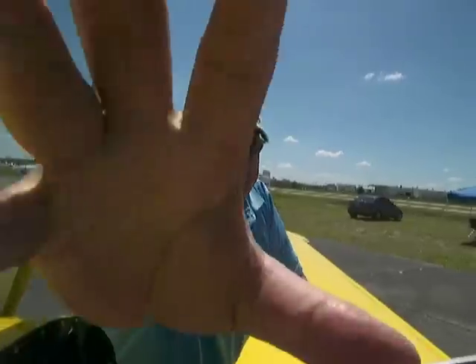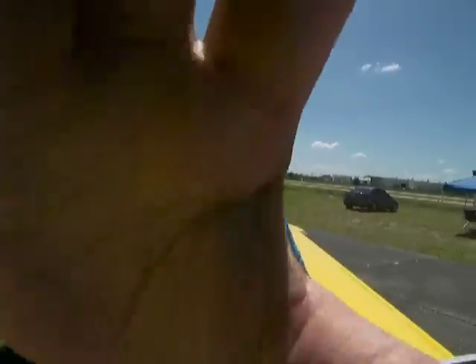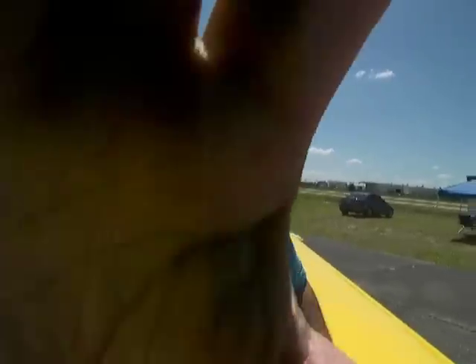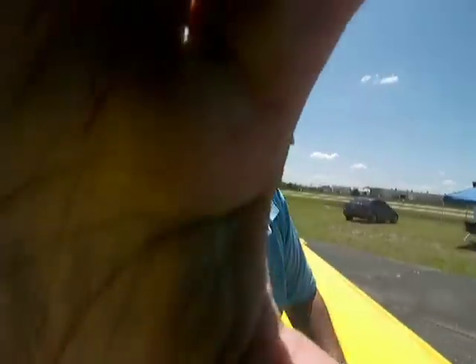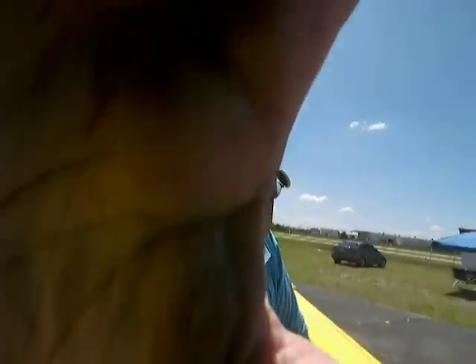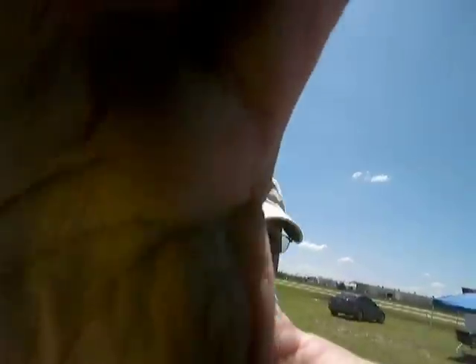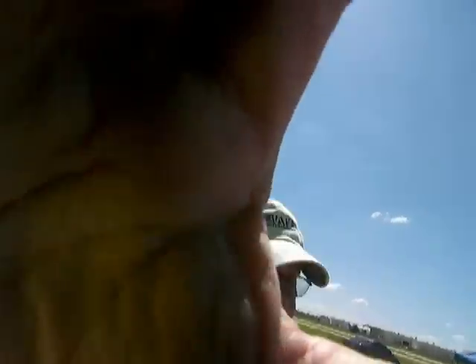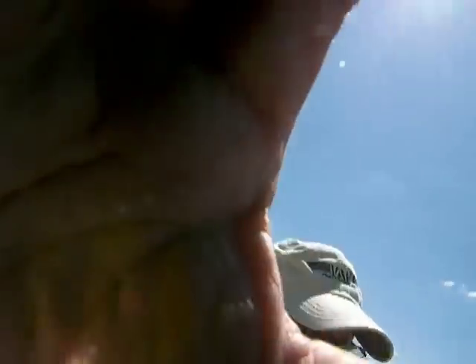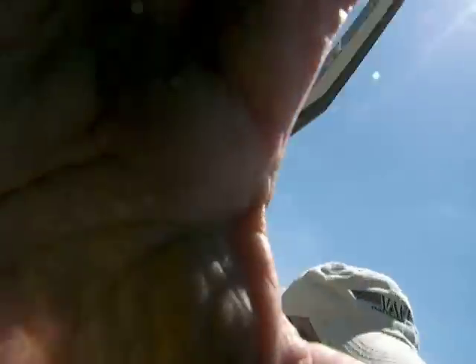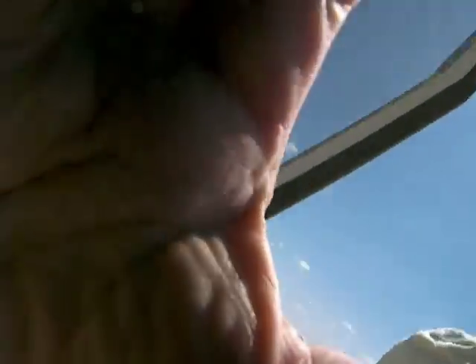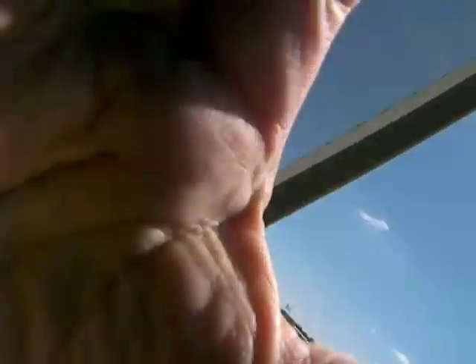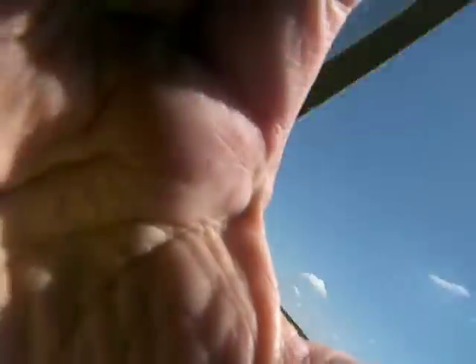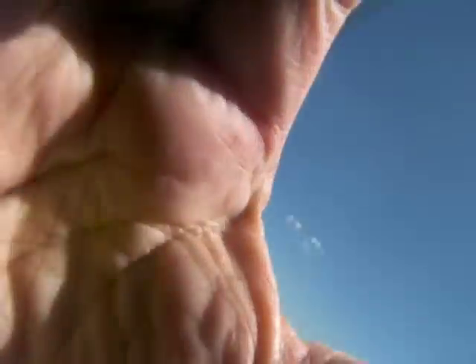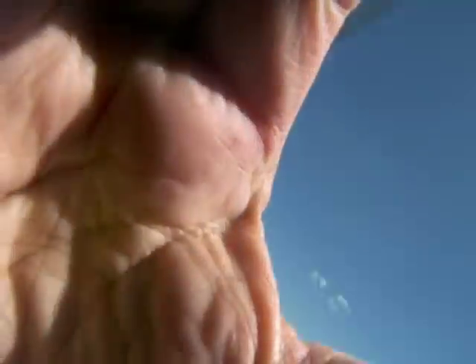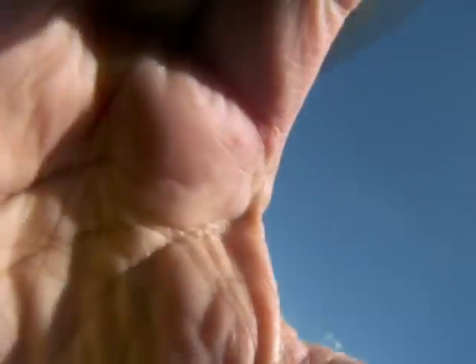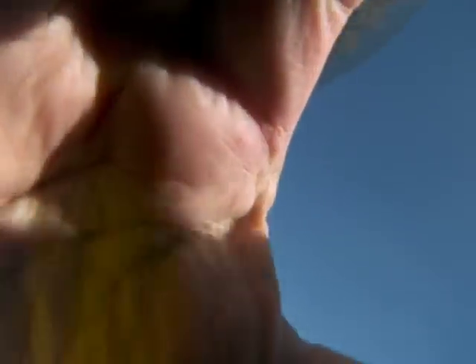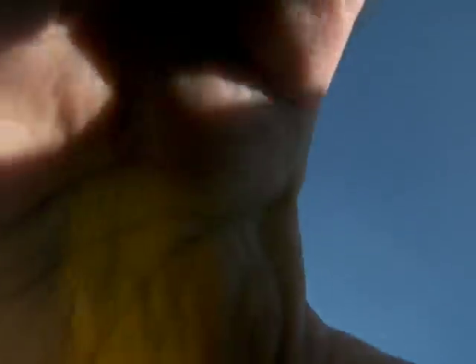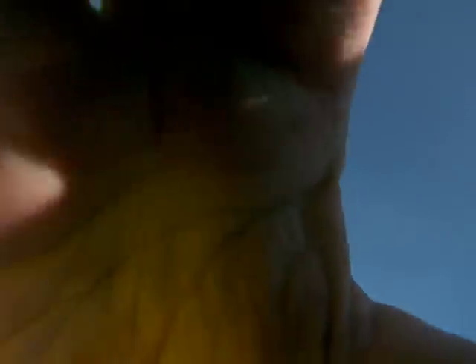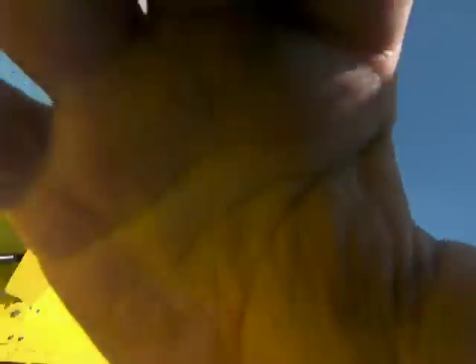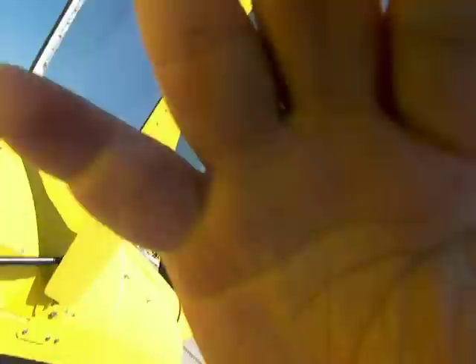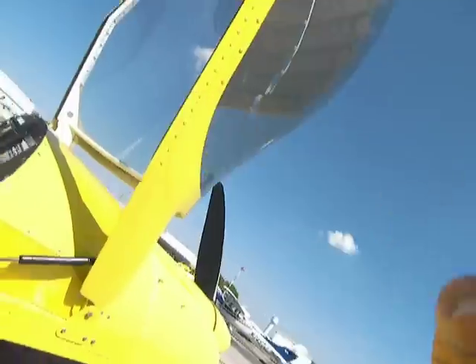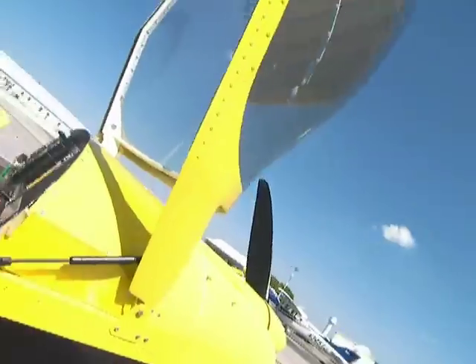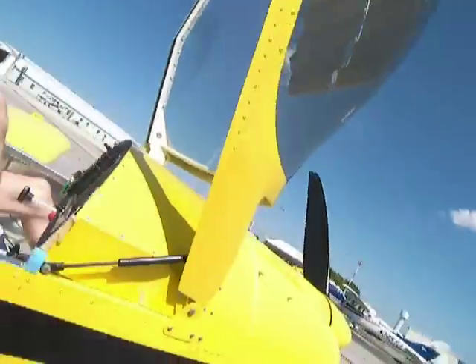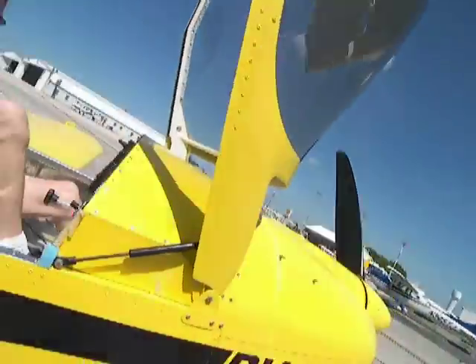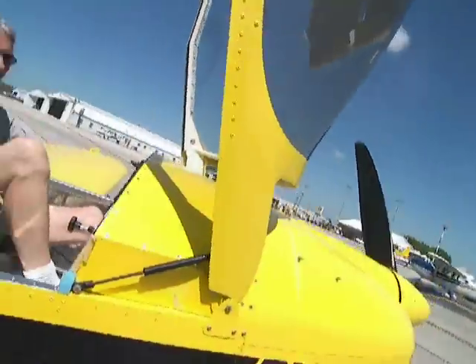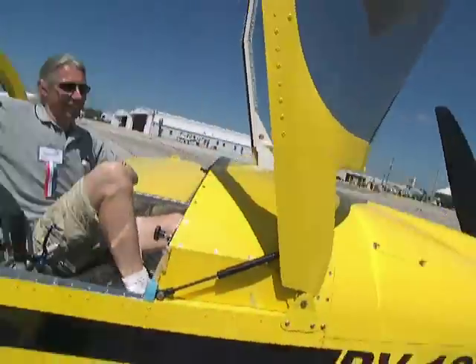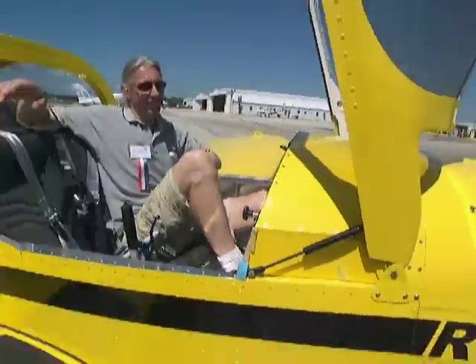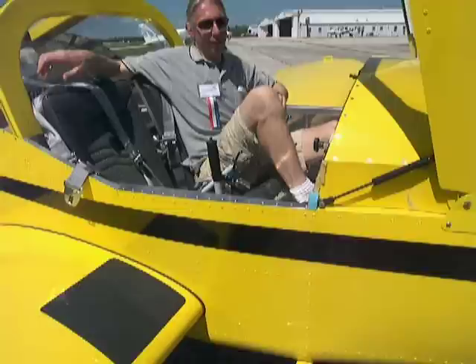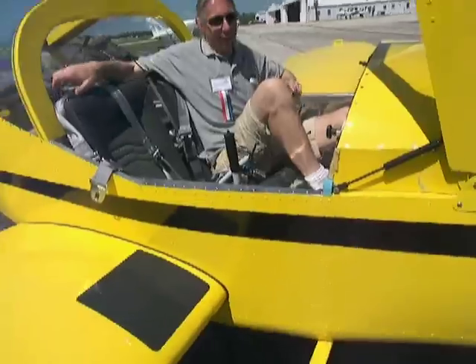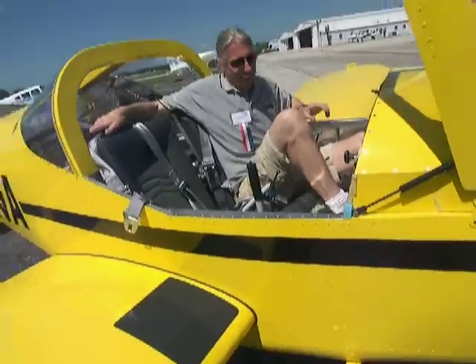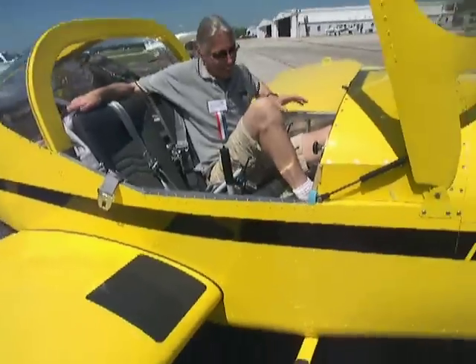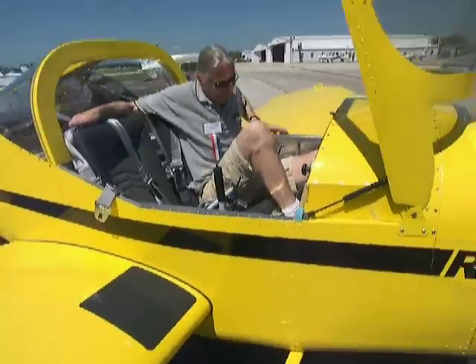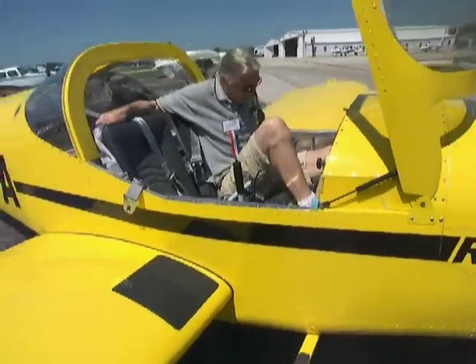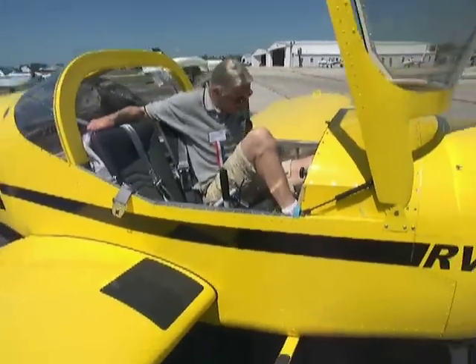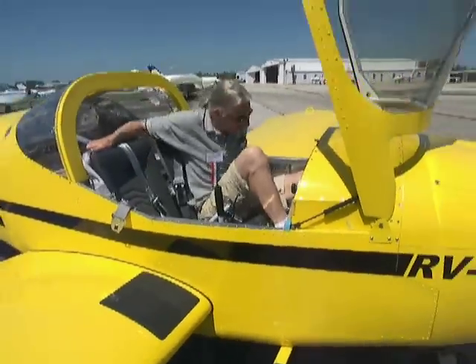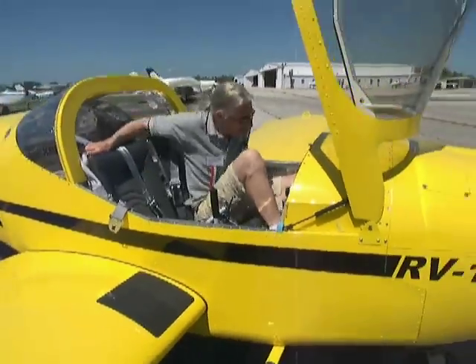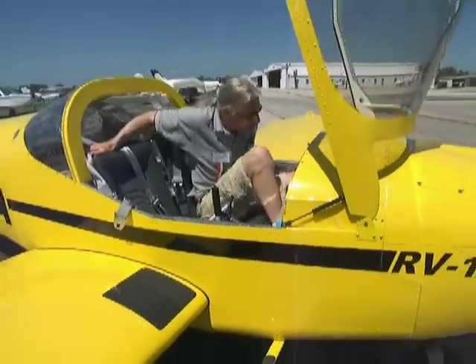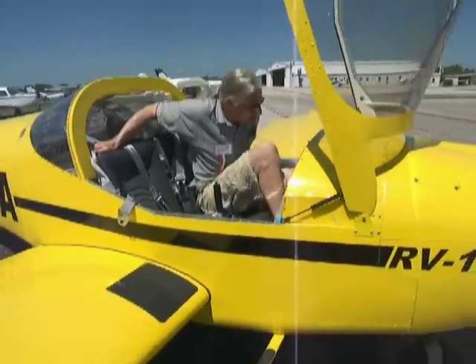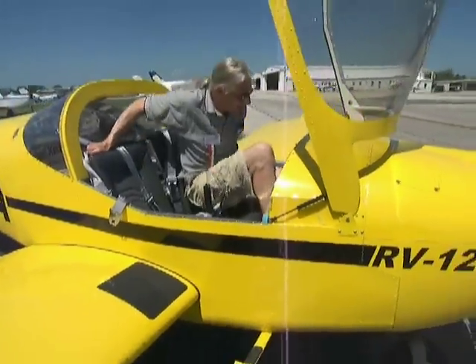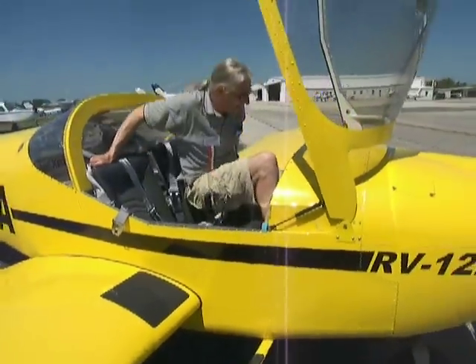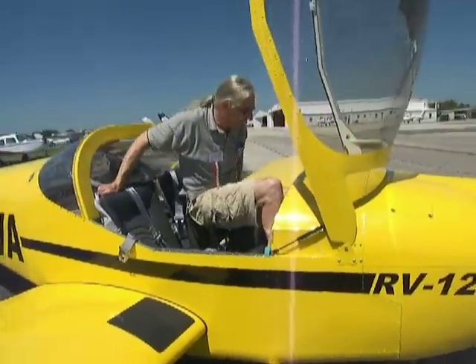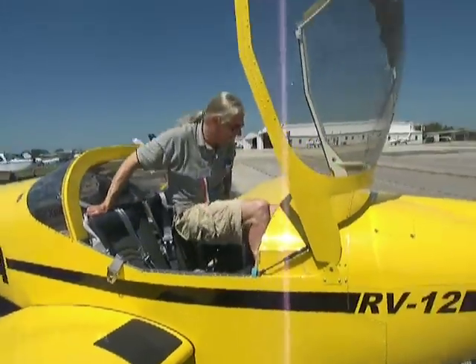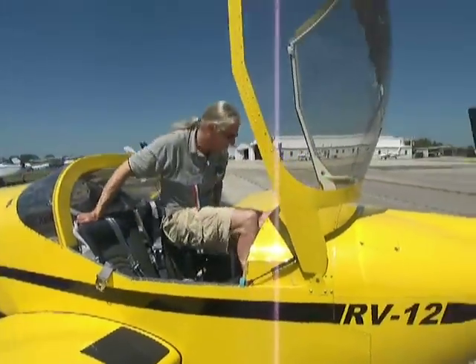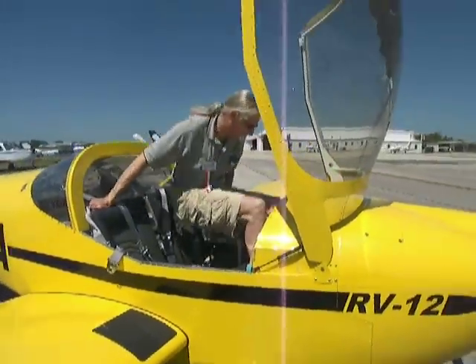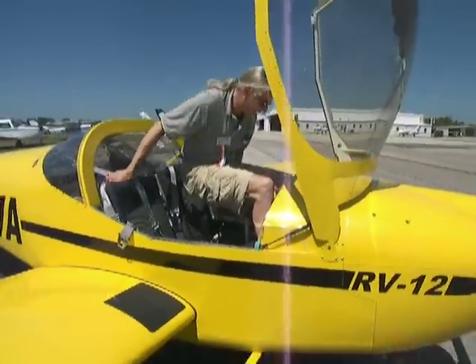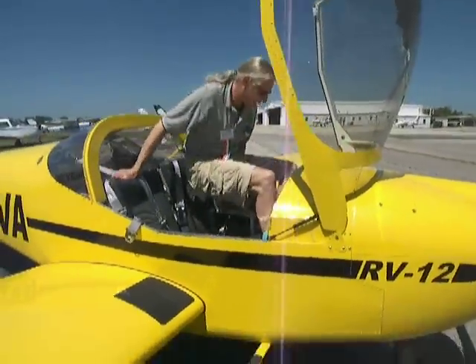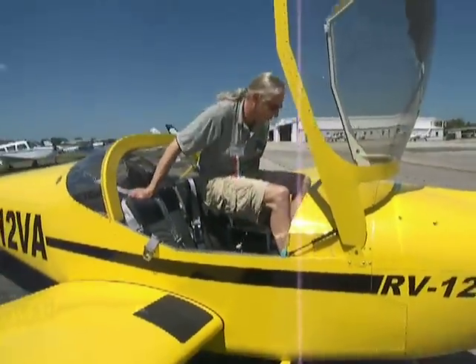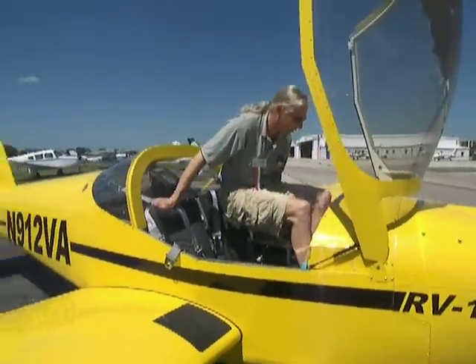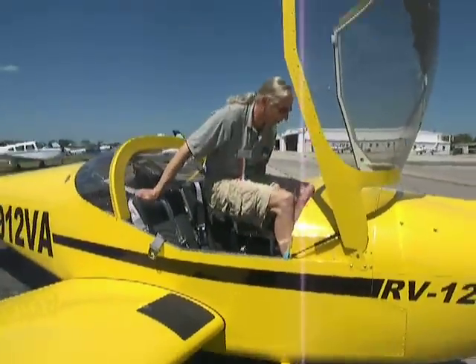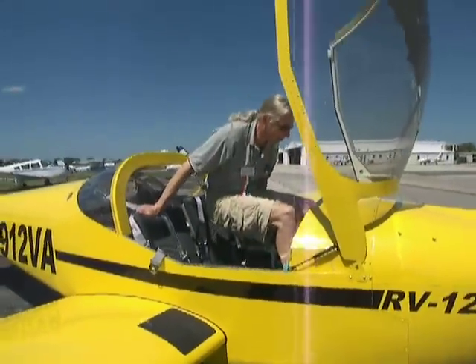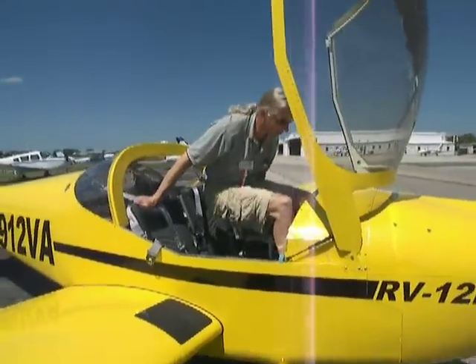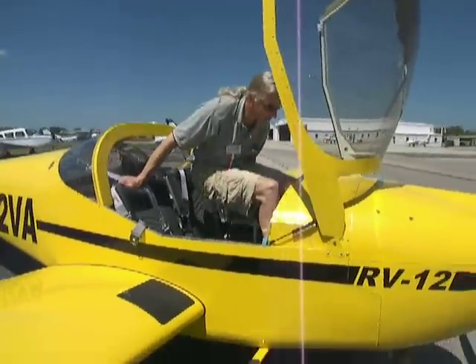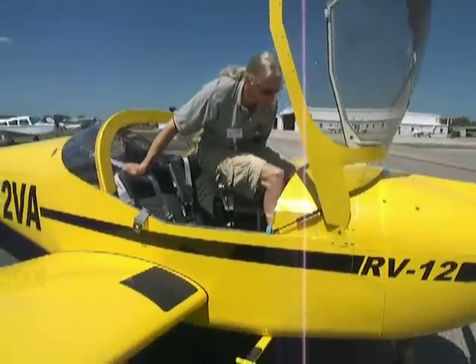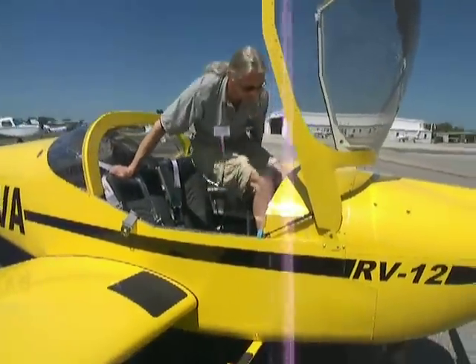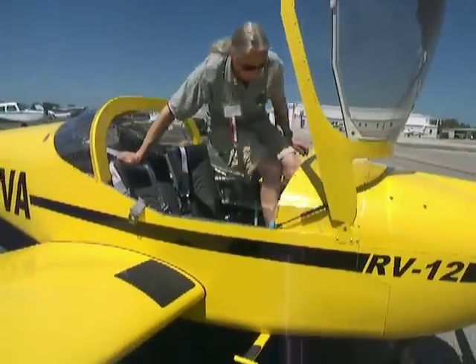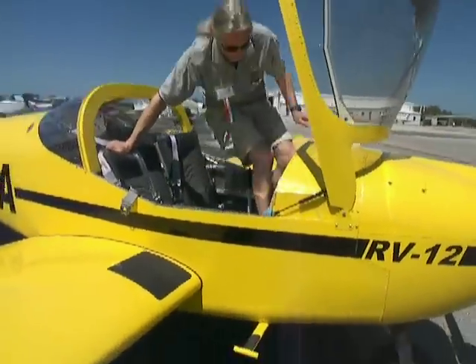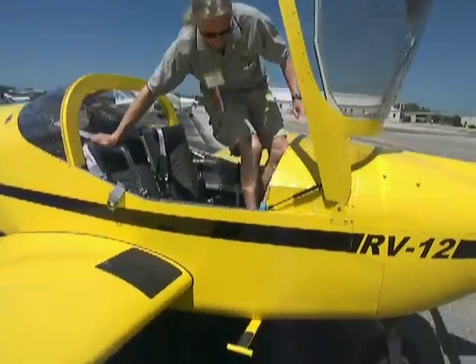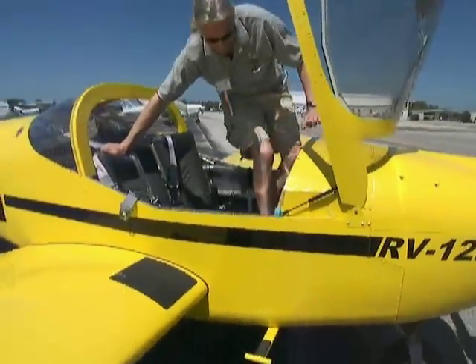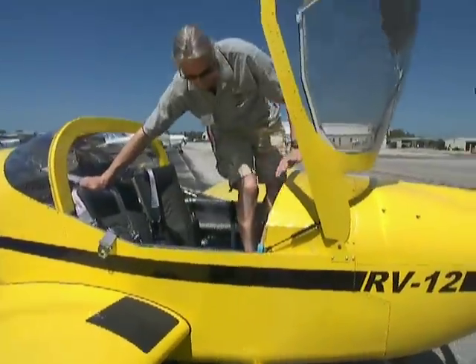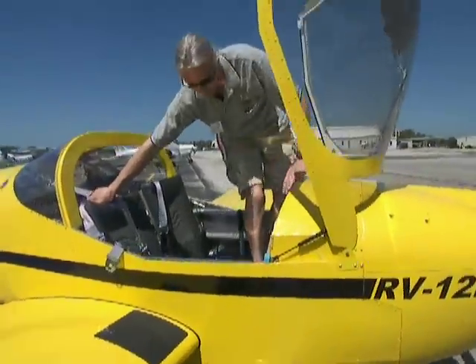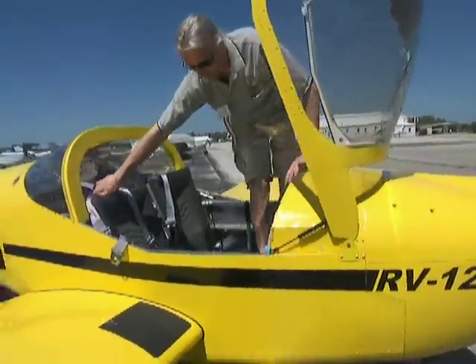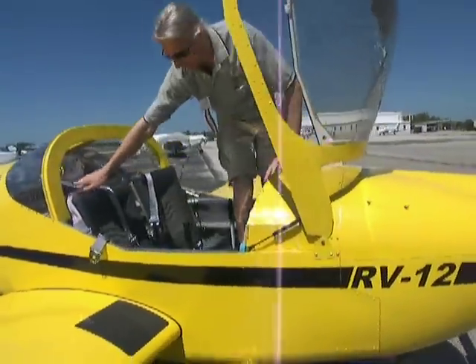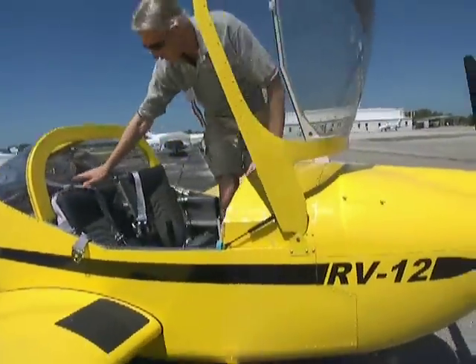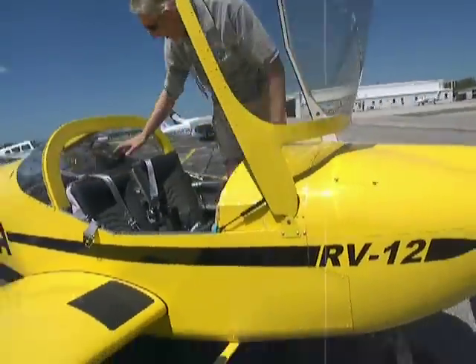Thank you again. You're welcome. Getting out. See if I can get out. Yeah, all right.